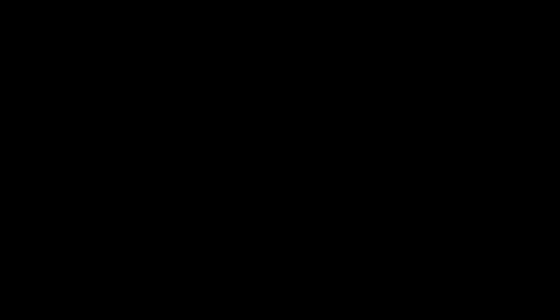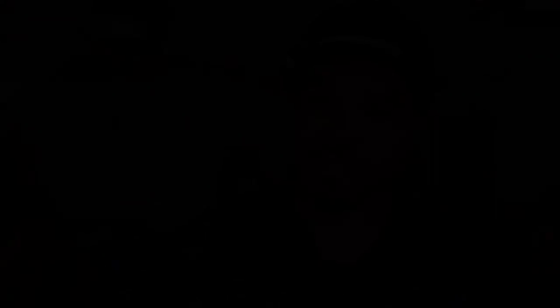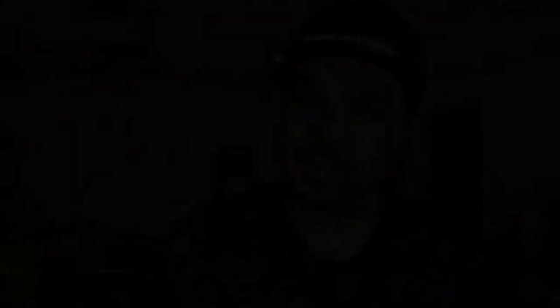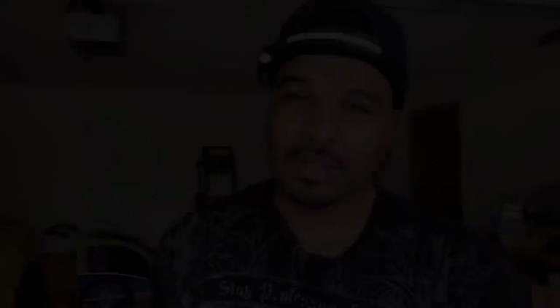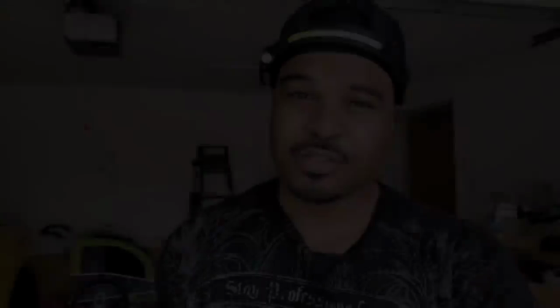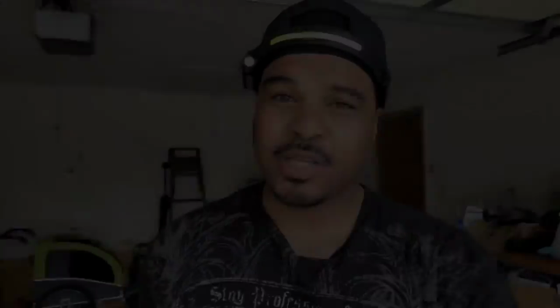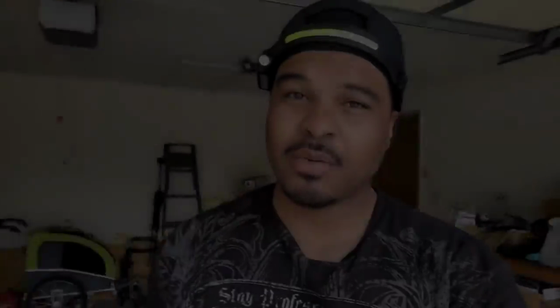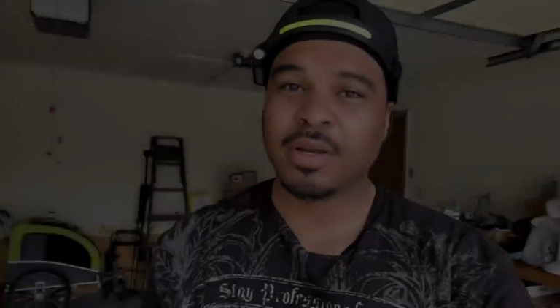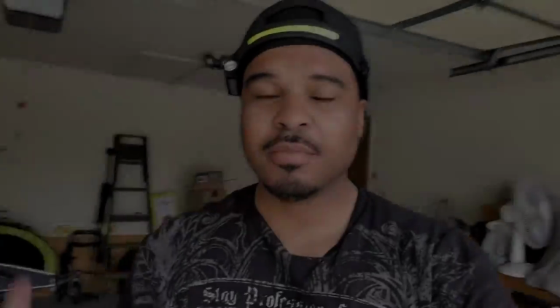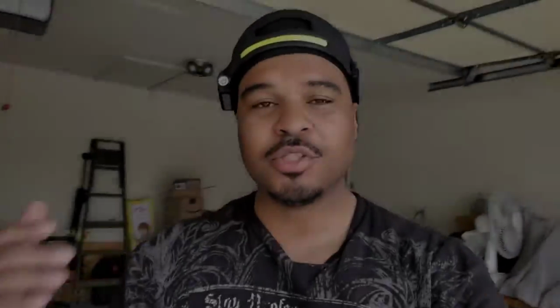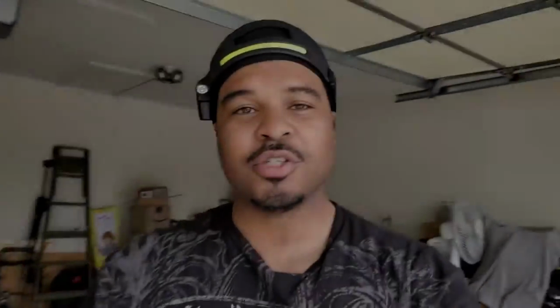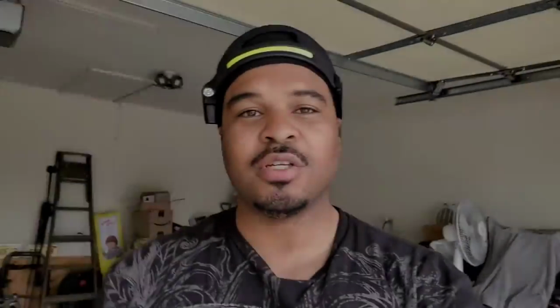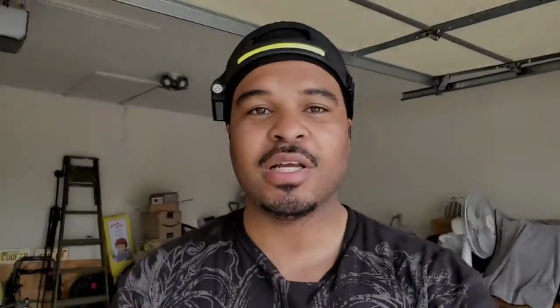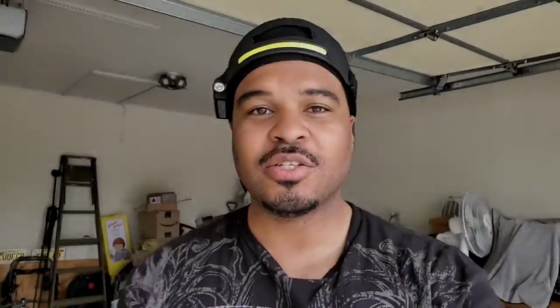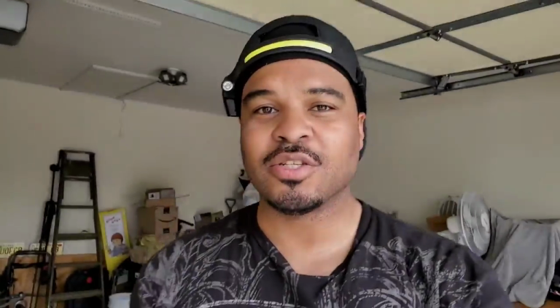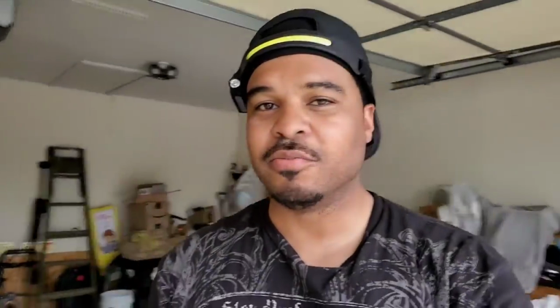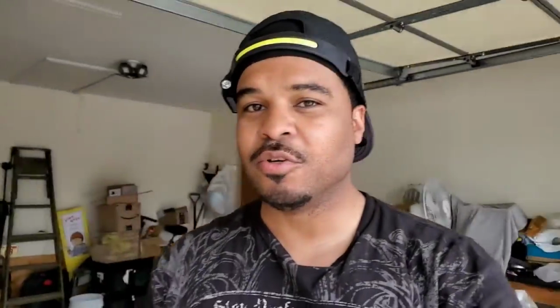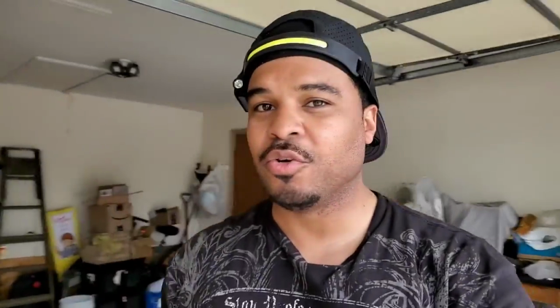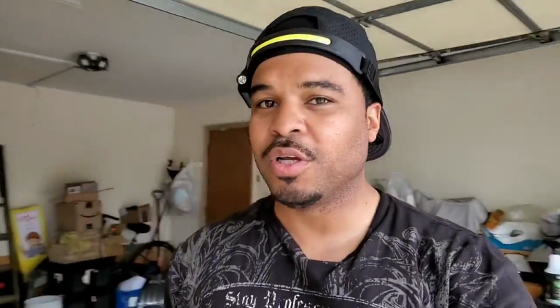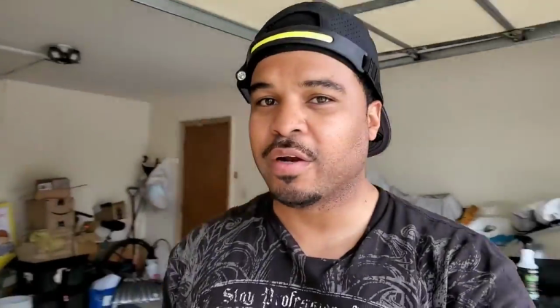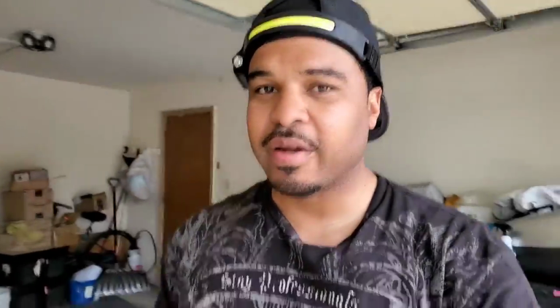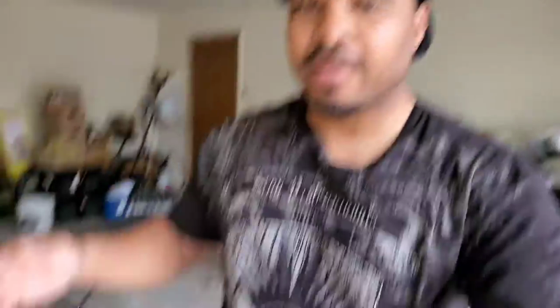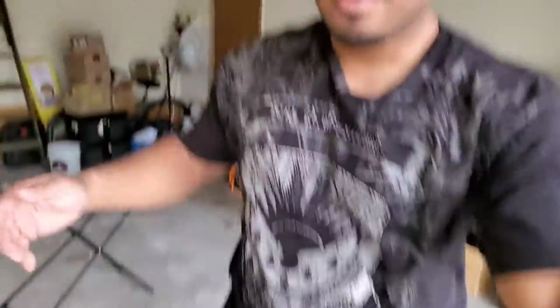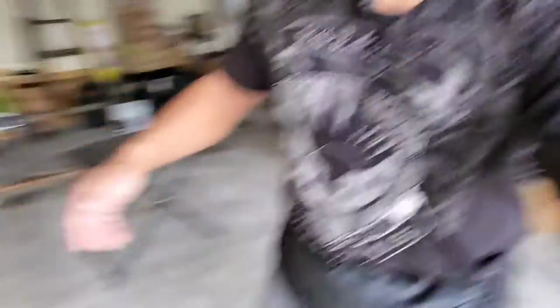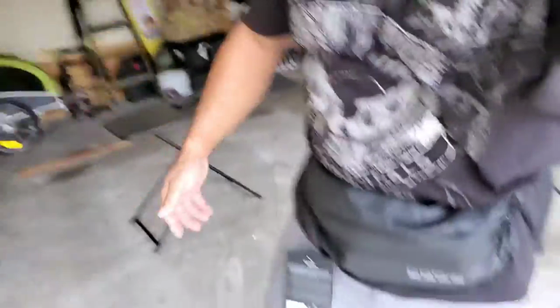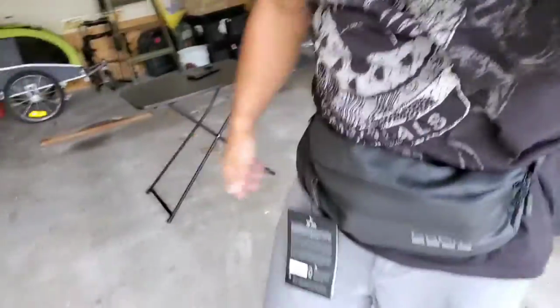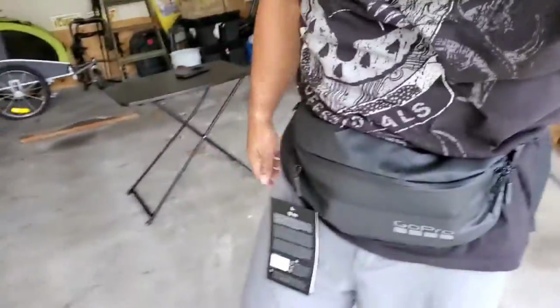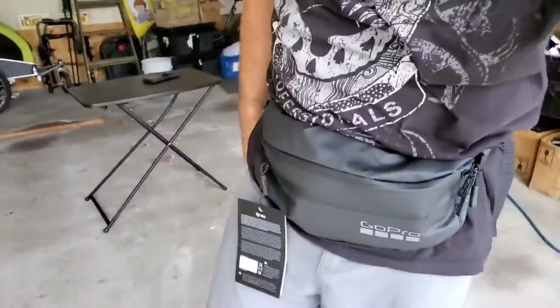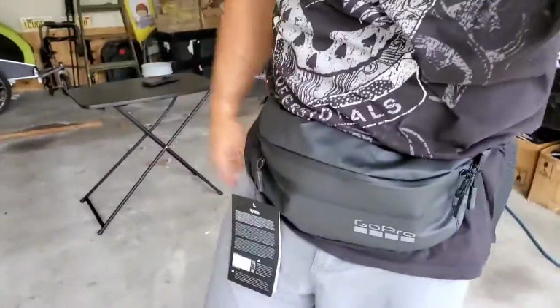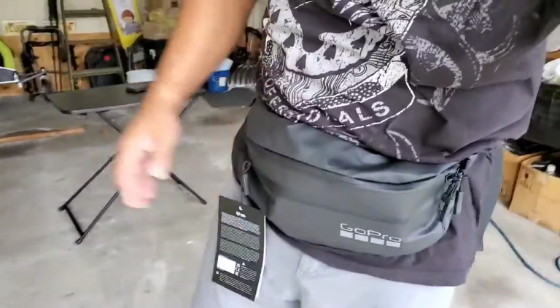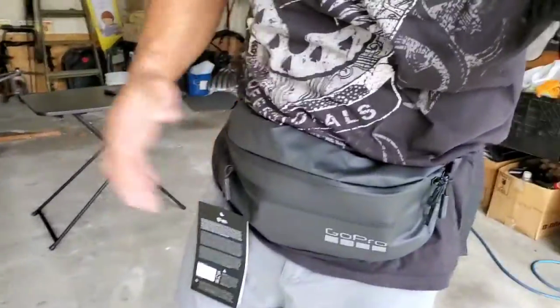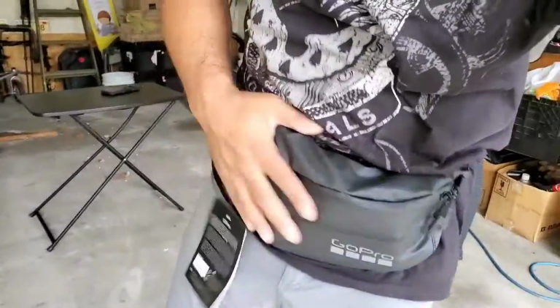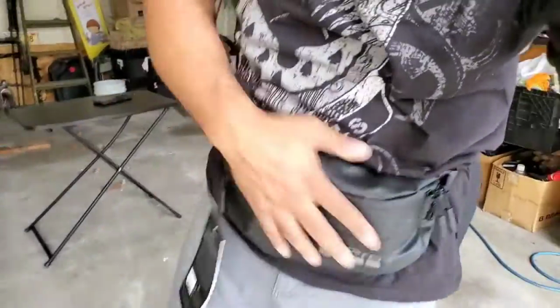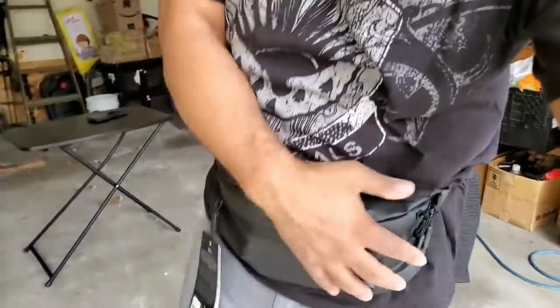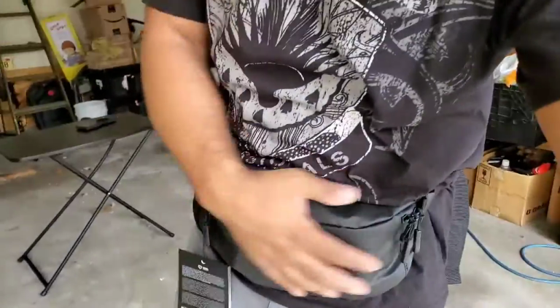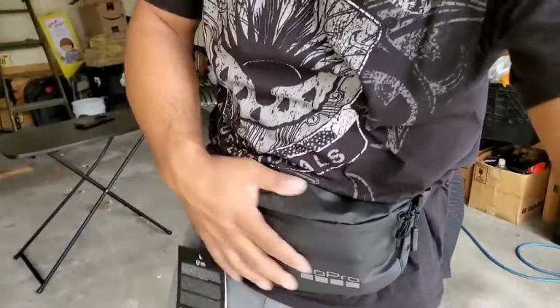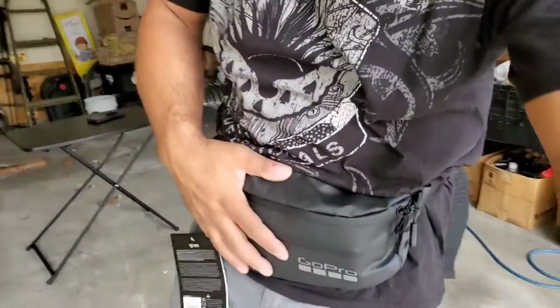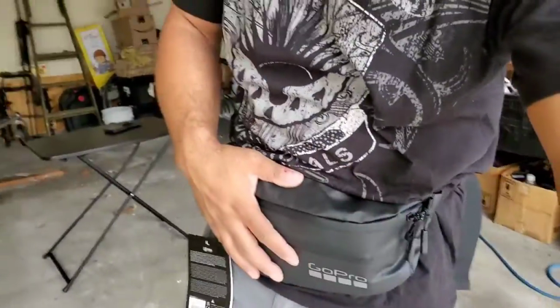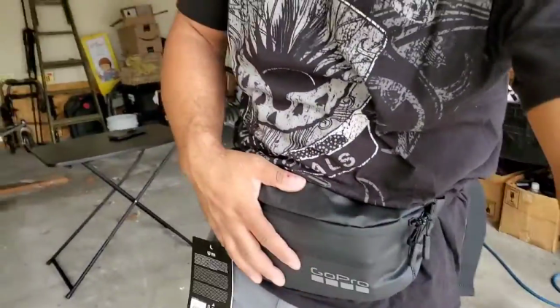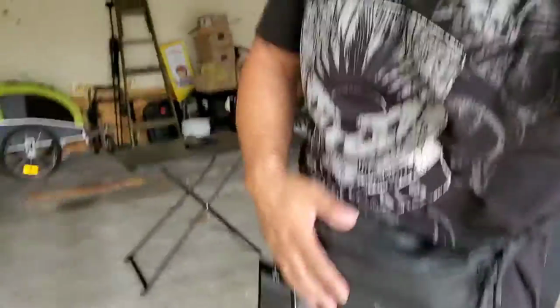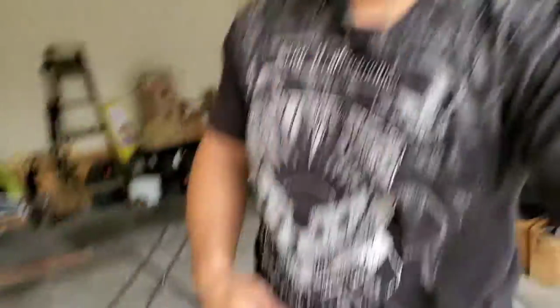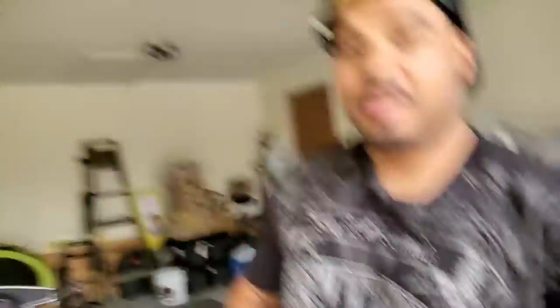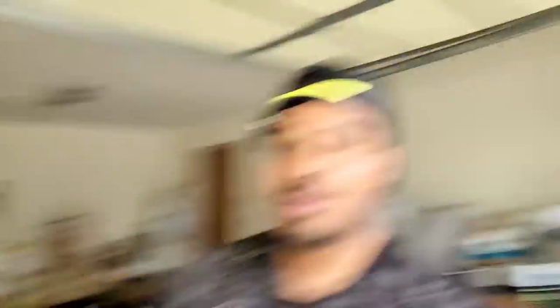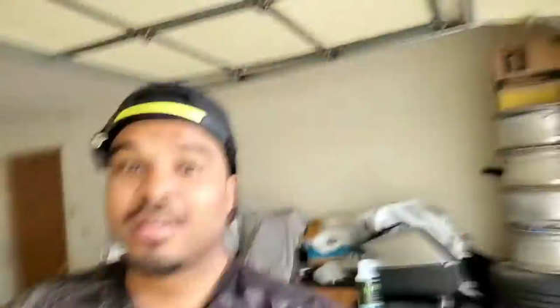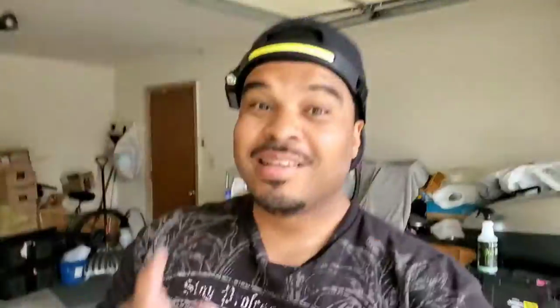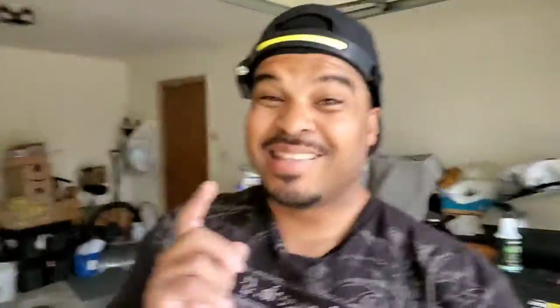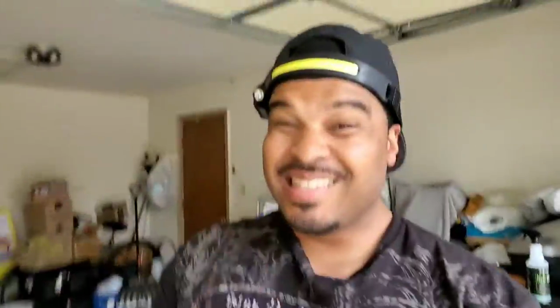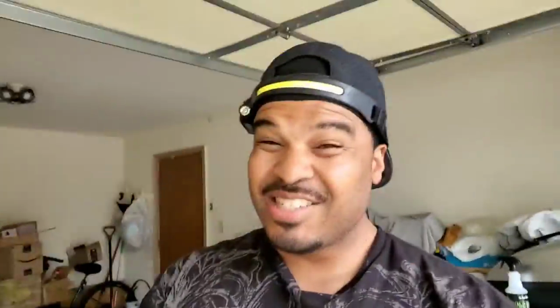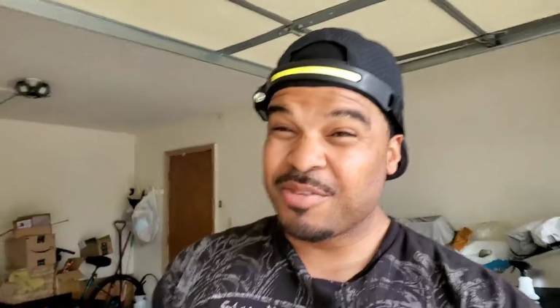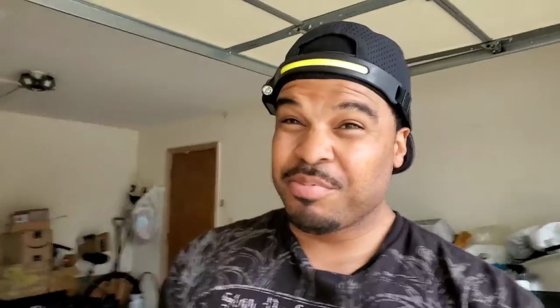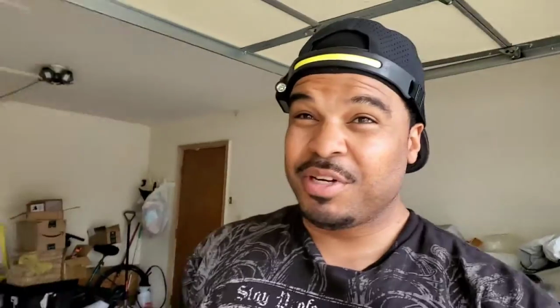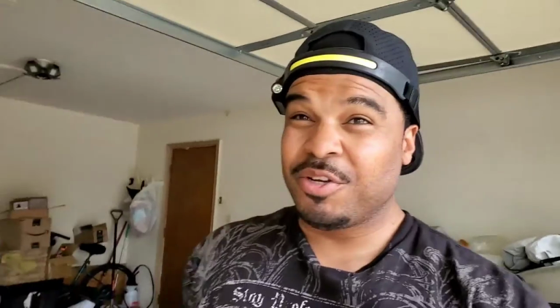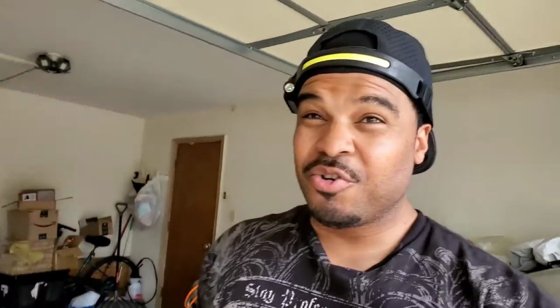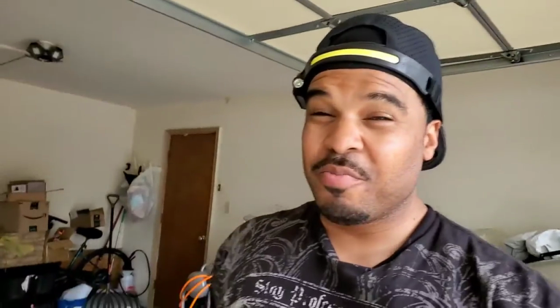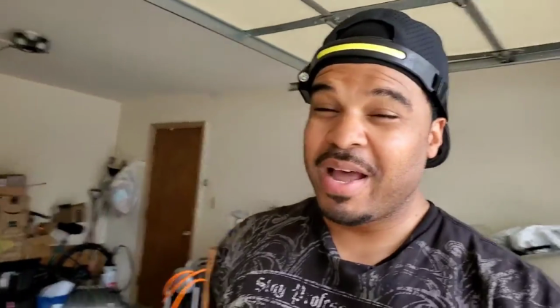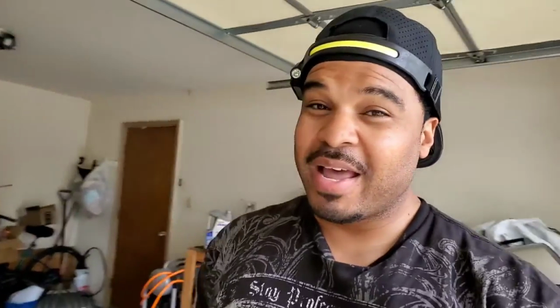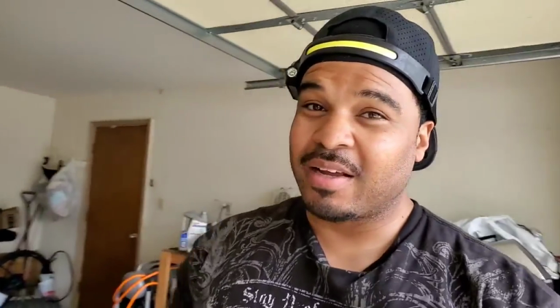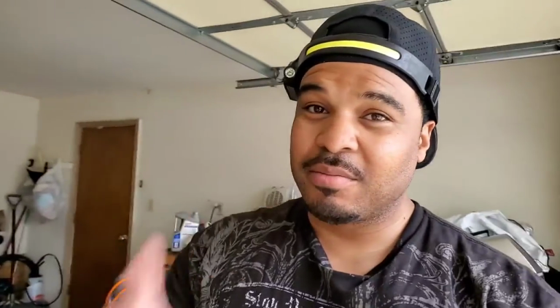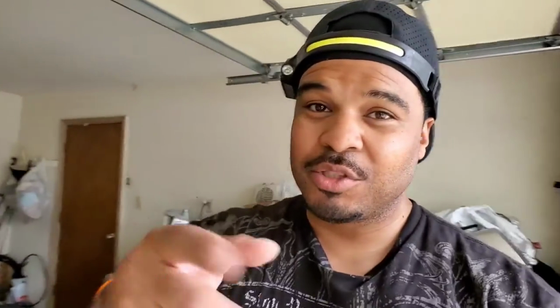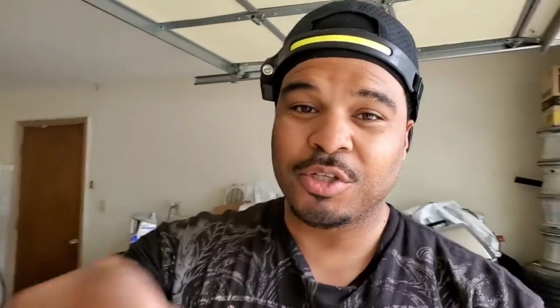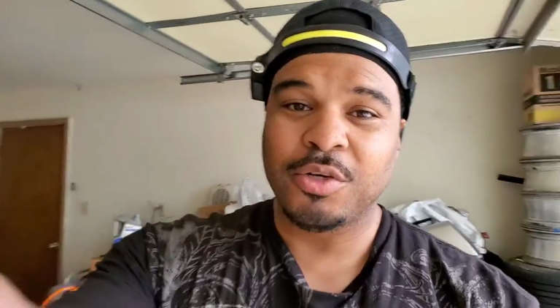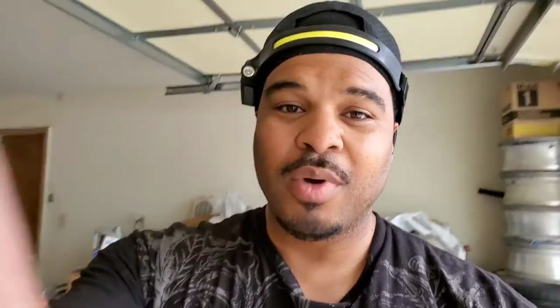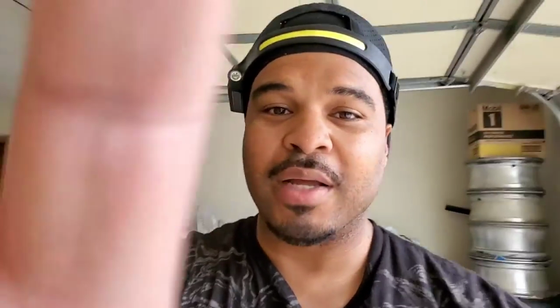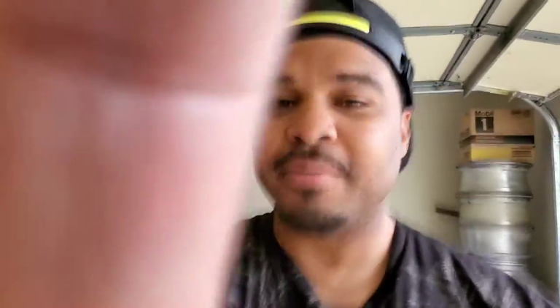Hey, Jay on the Segway. I'm going to show you guys something real quick. We got the GoPro Sling Bag. This is a pretty cool bag. Let me show you why.